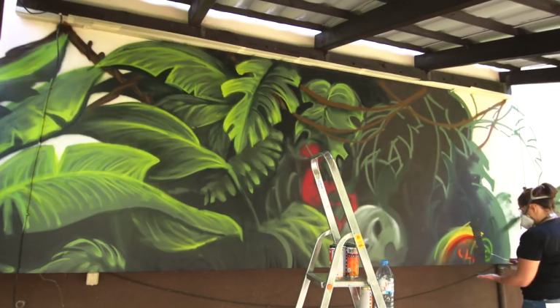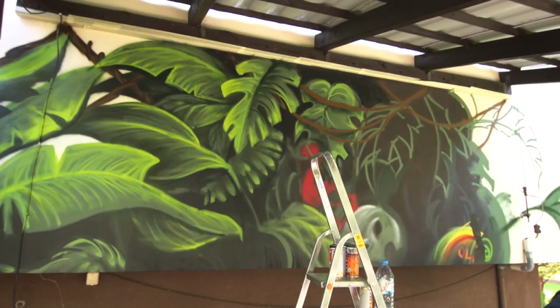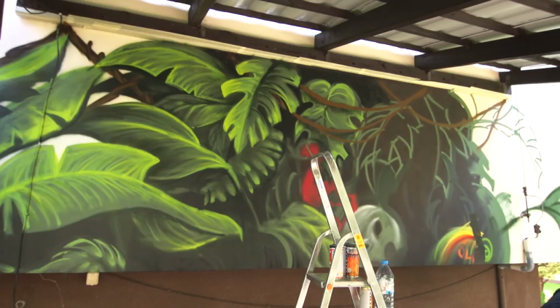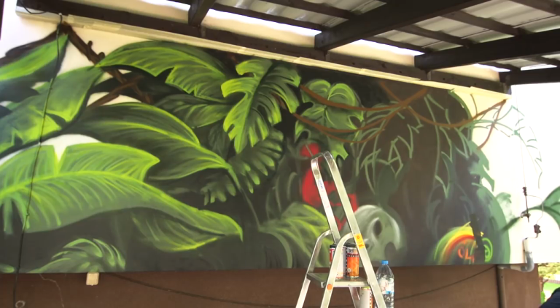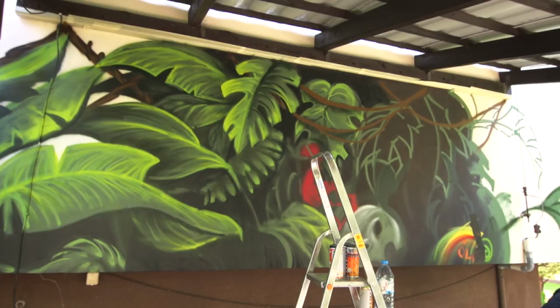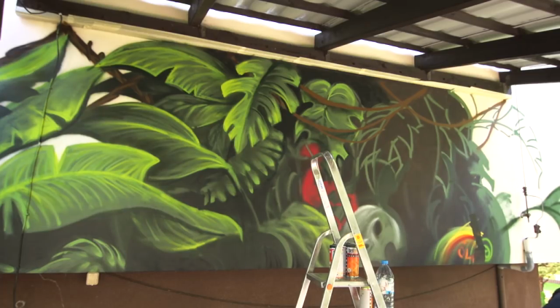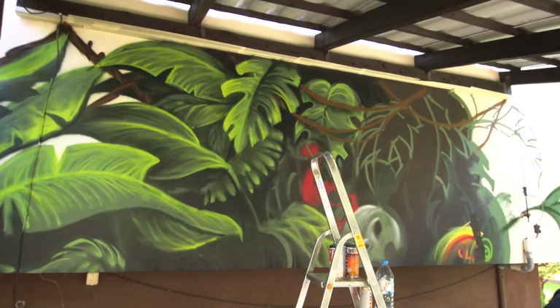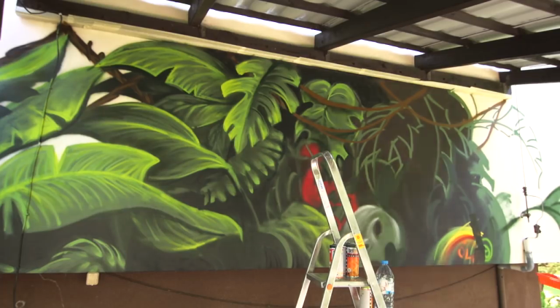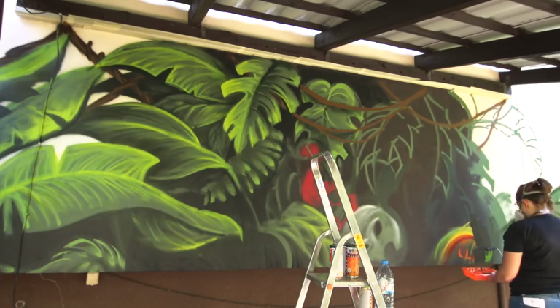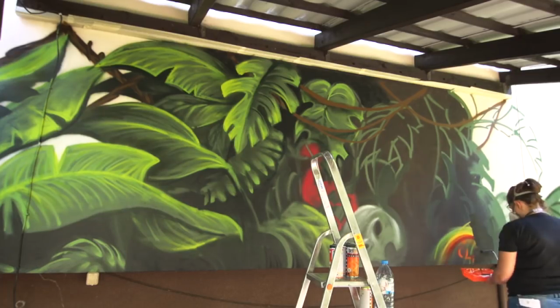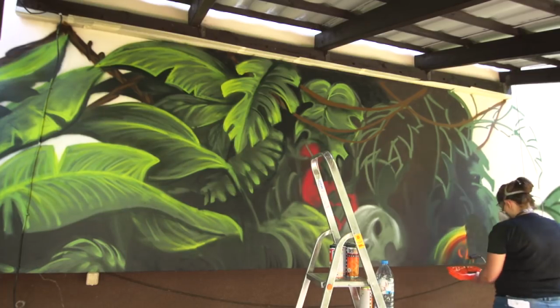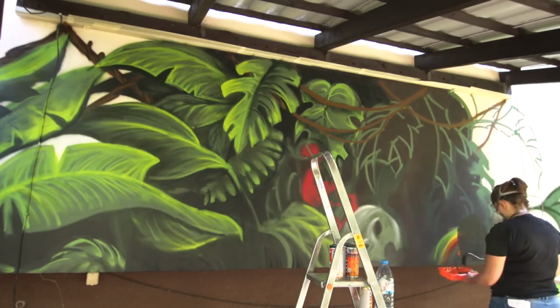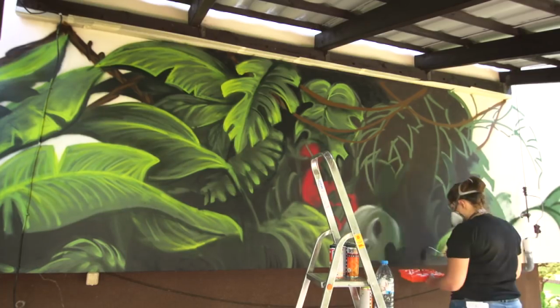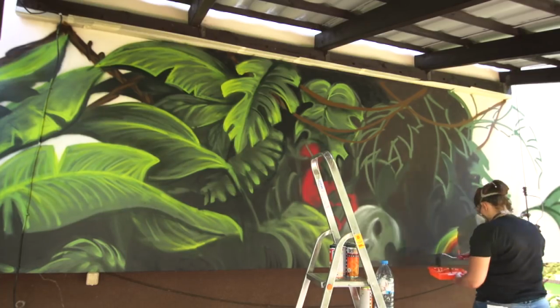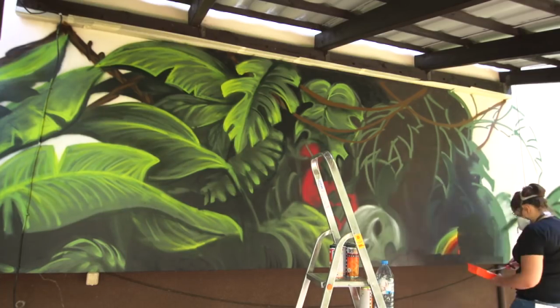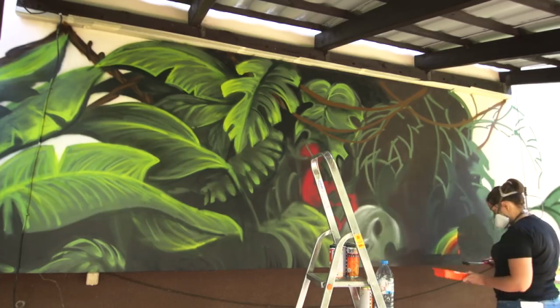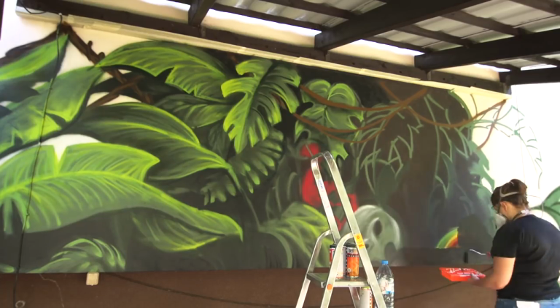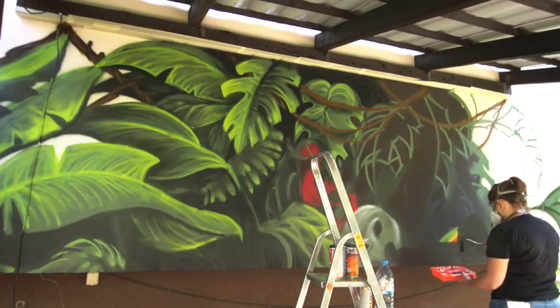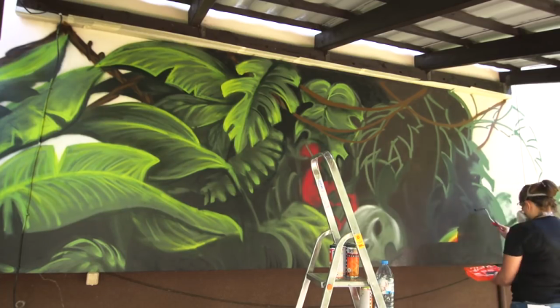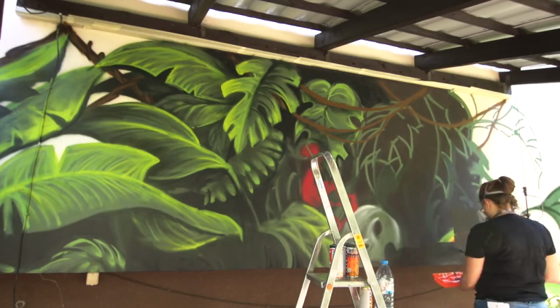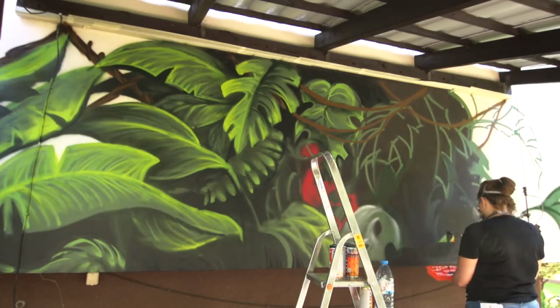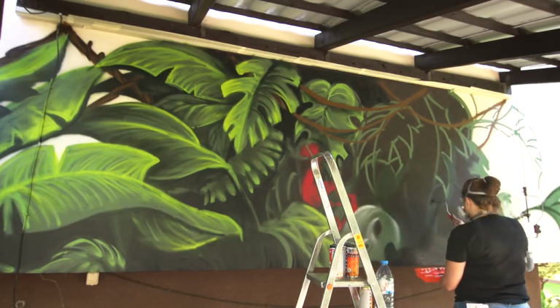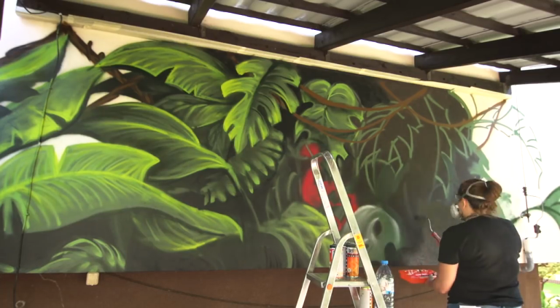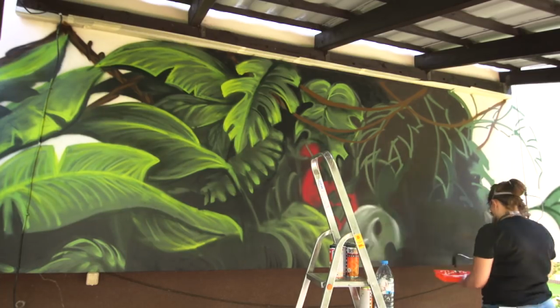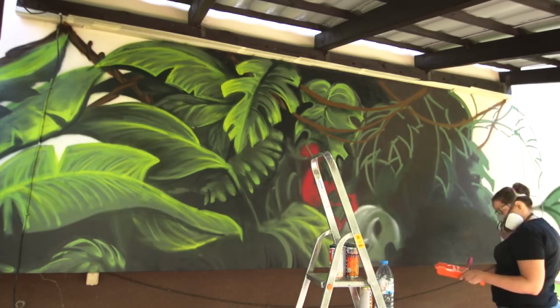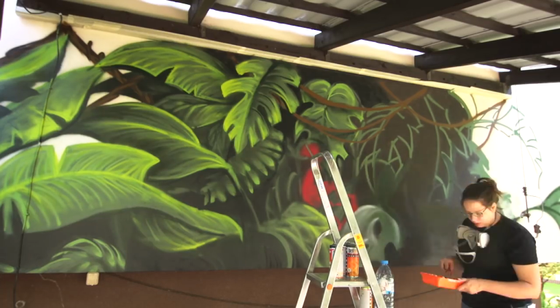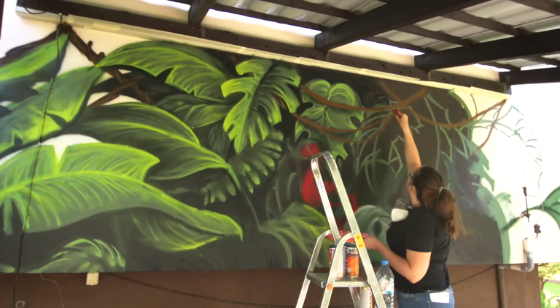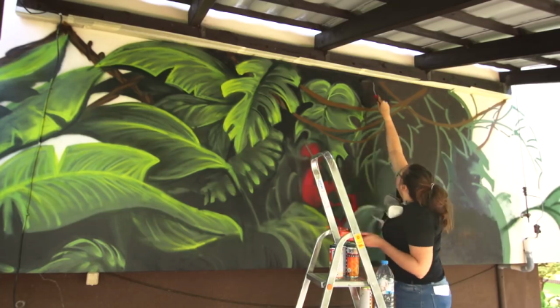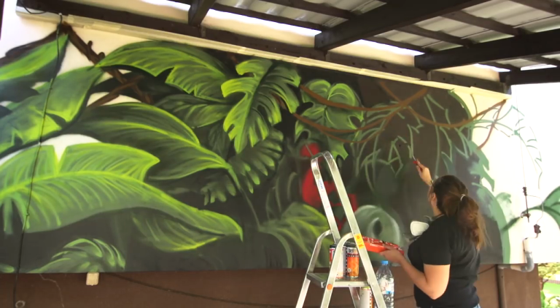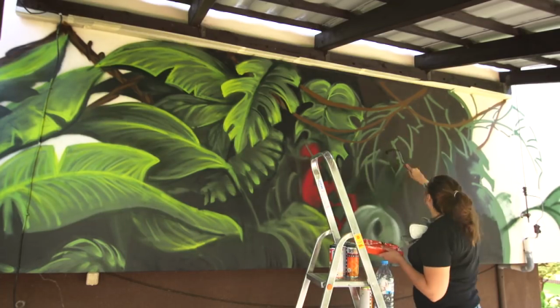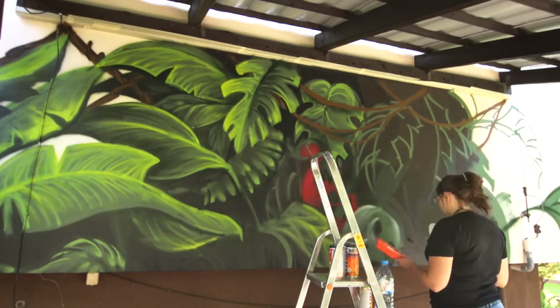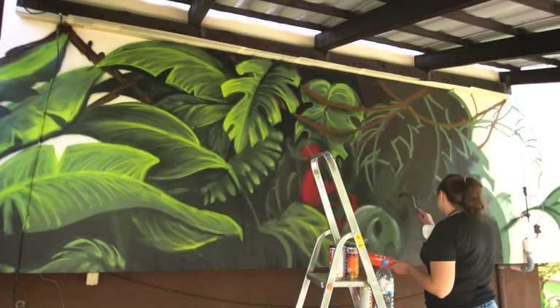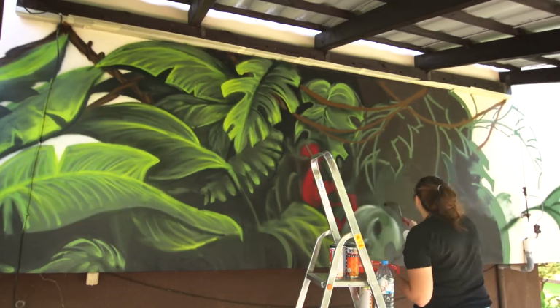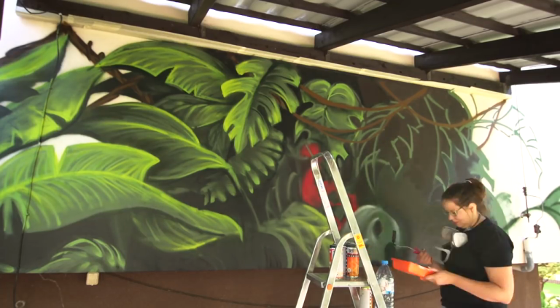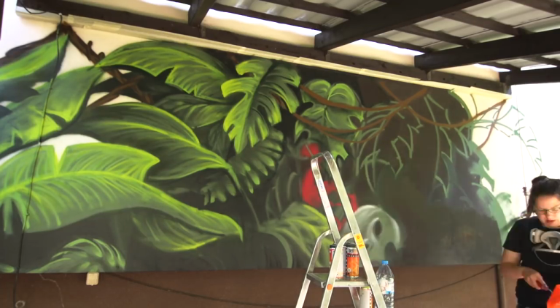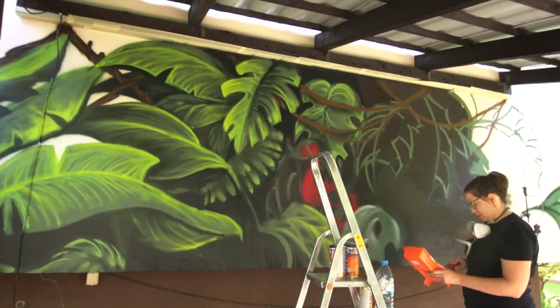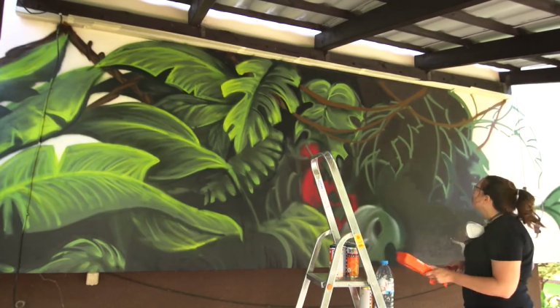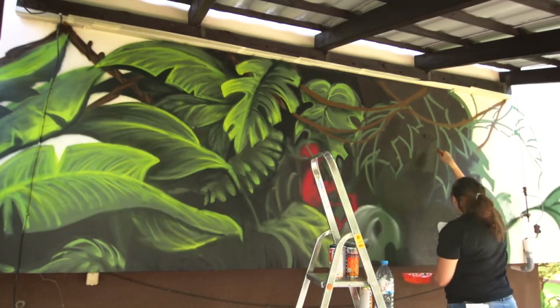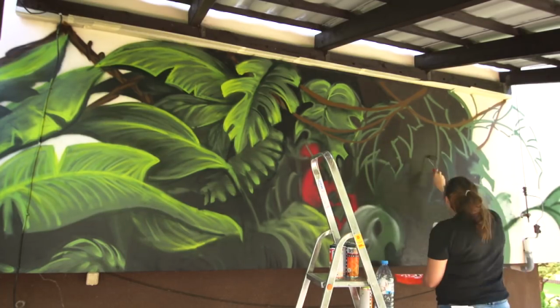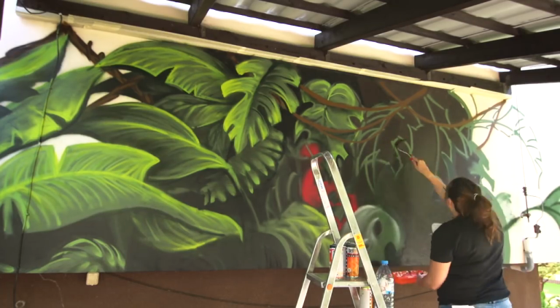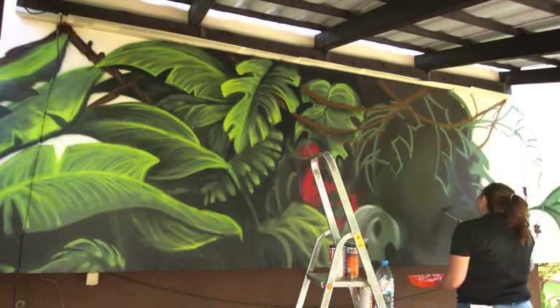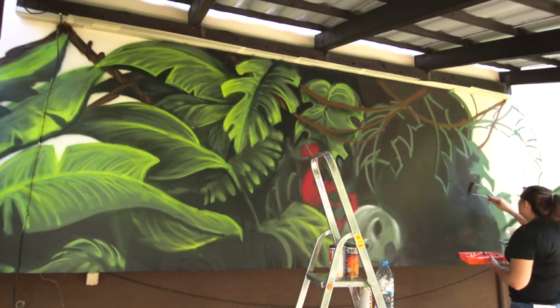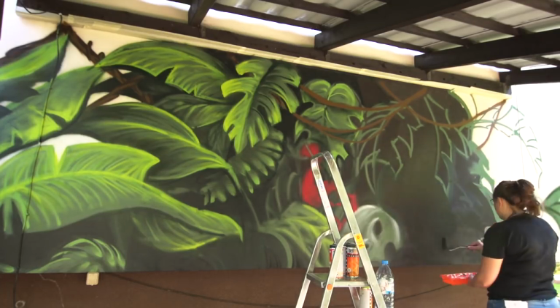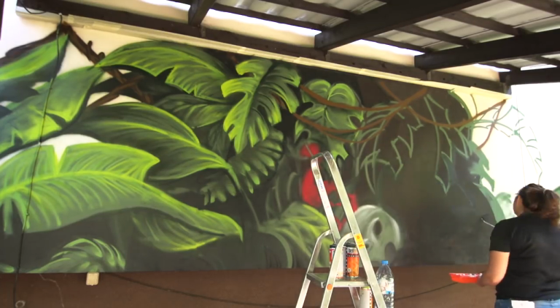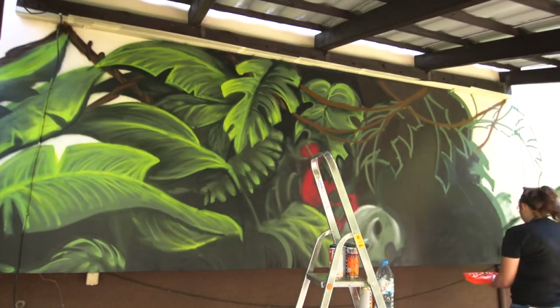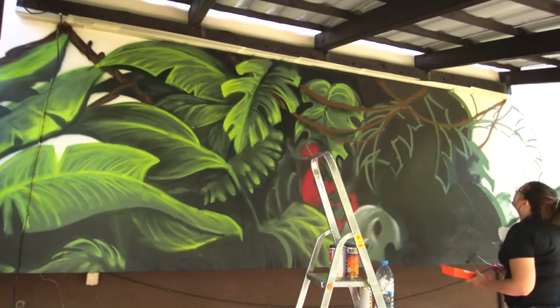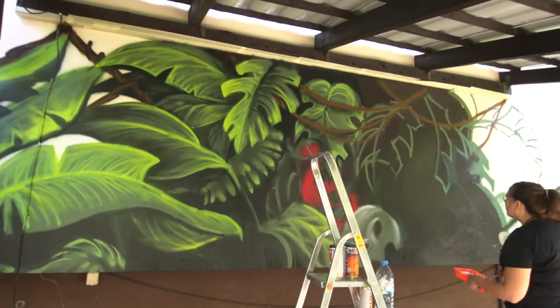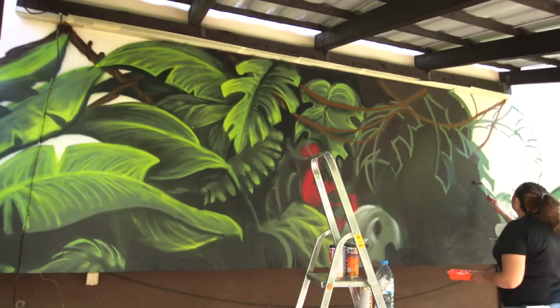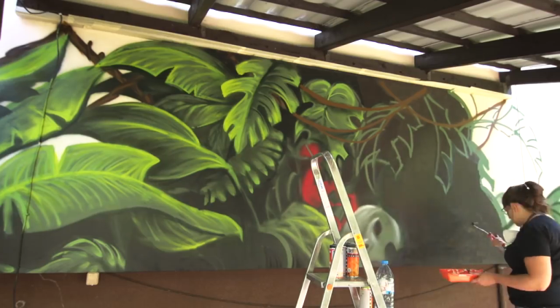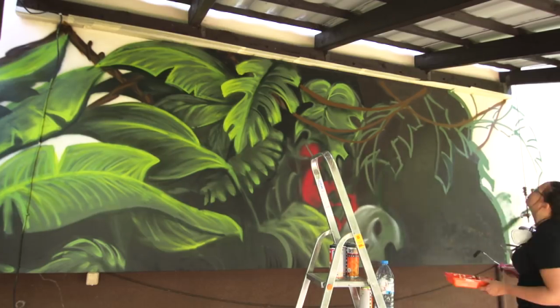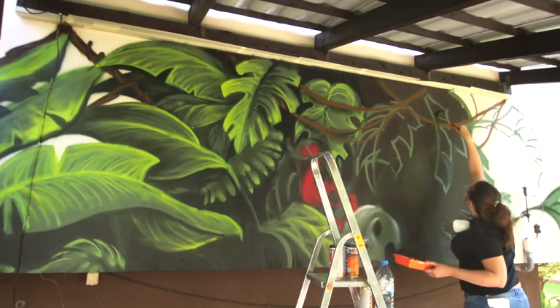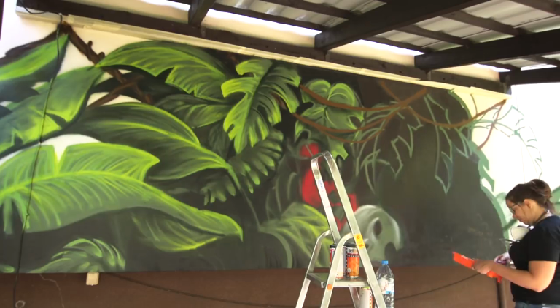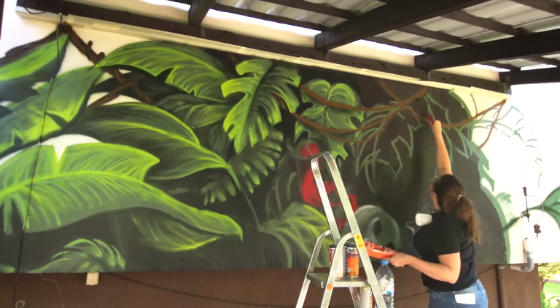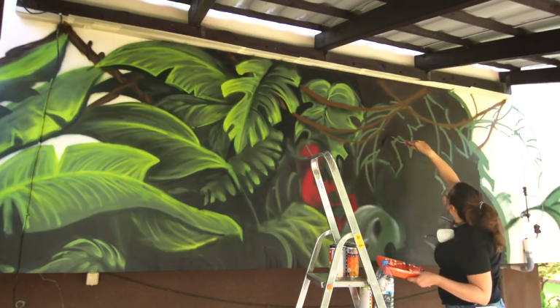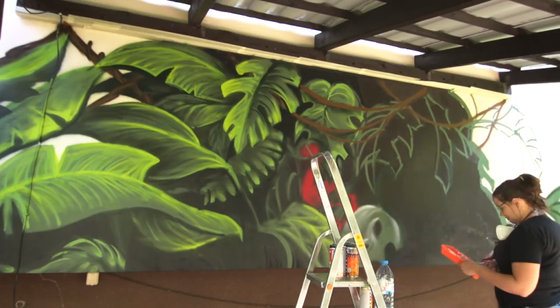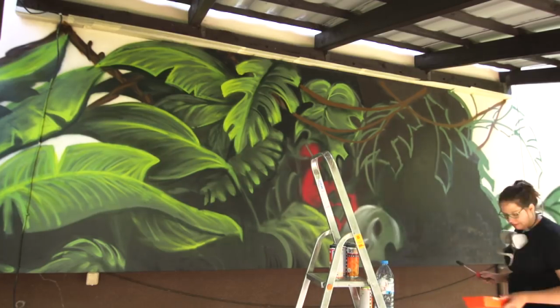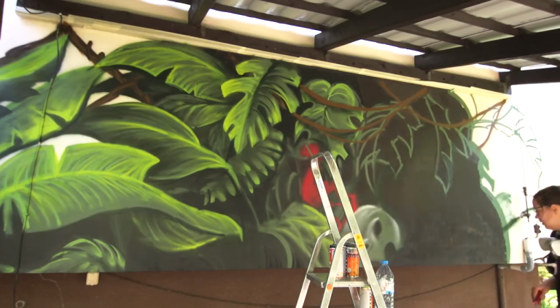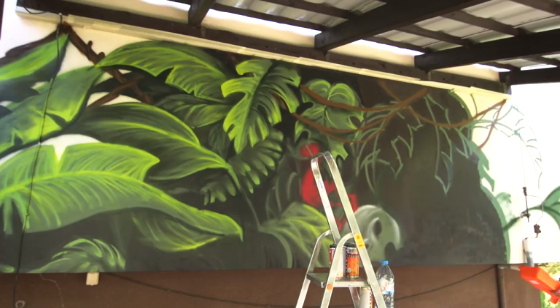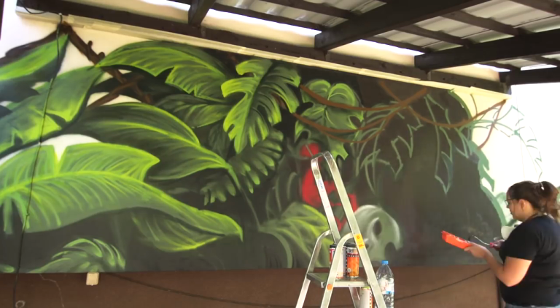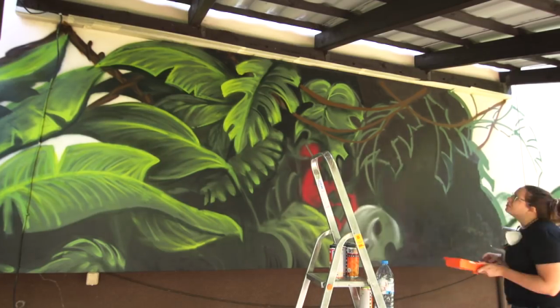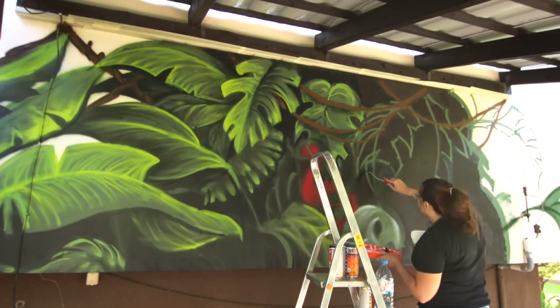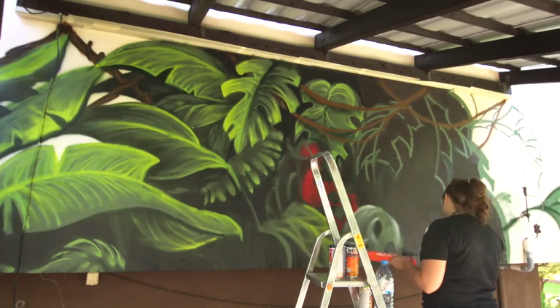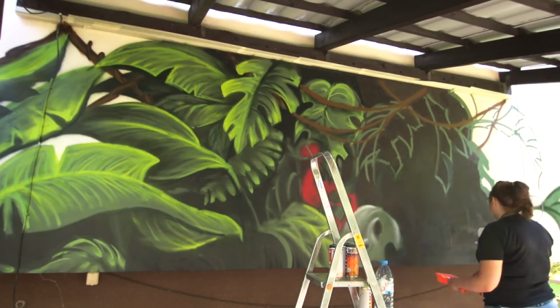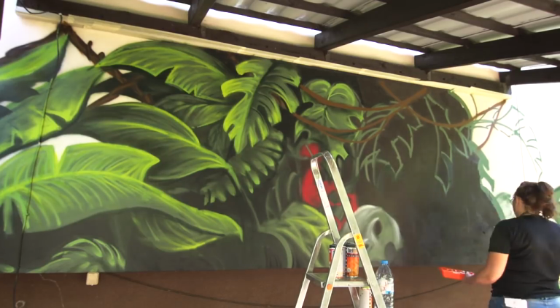It's good to have extra background paint, because if you don't like what you did or you changed your concept, you can easily repaint it and start again.